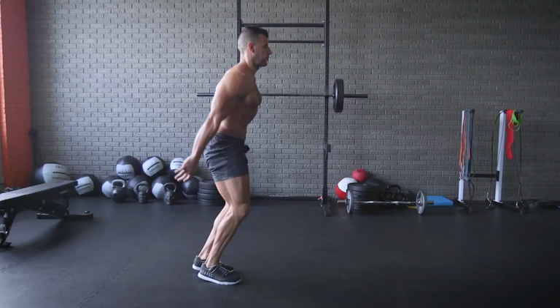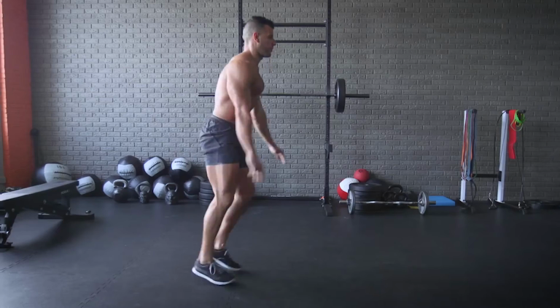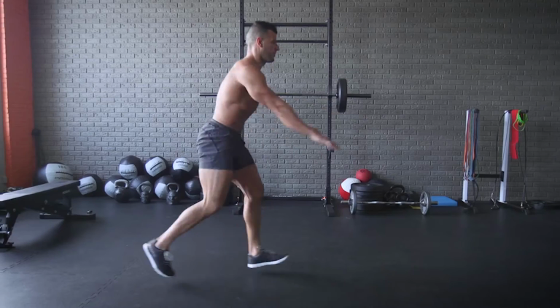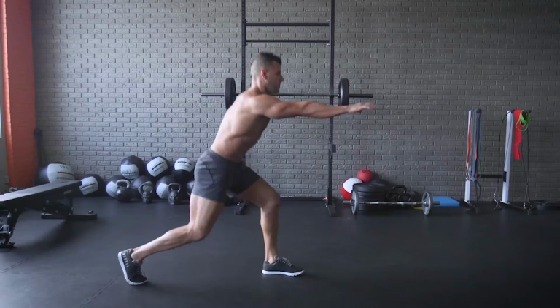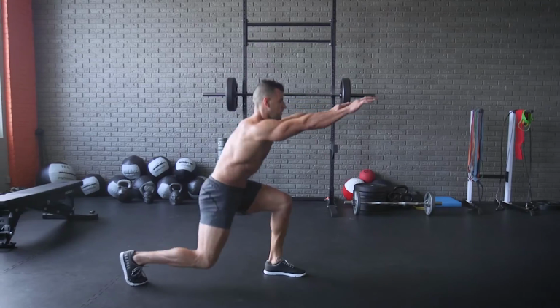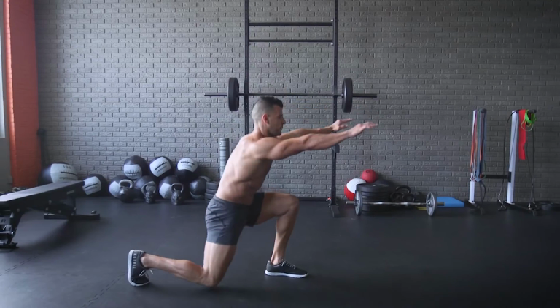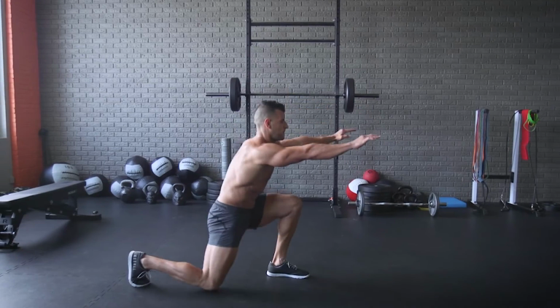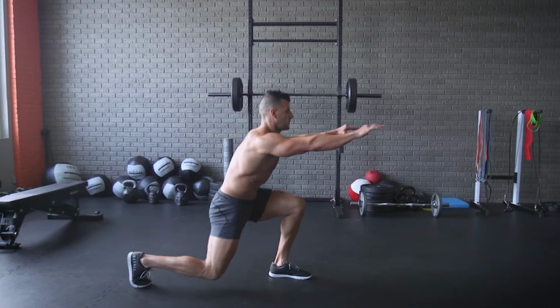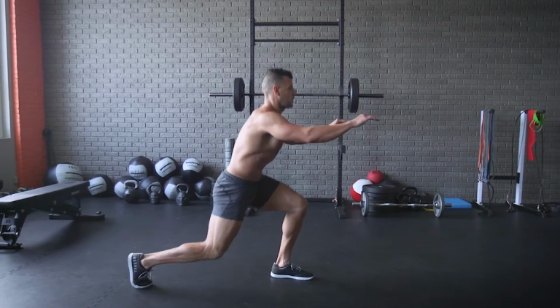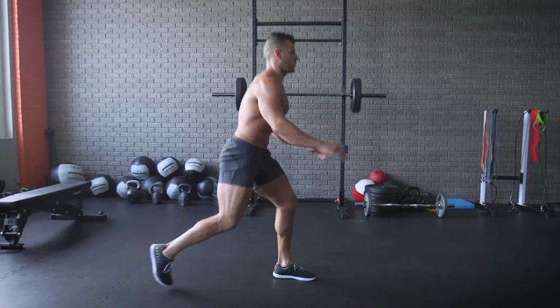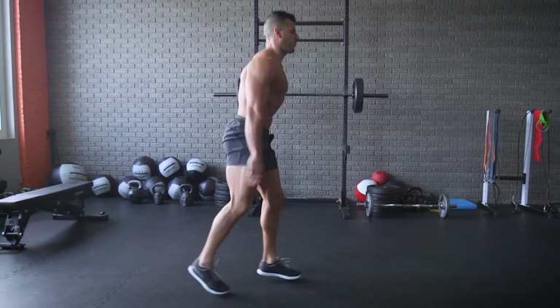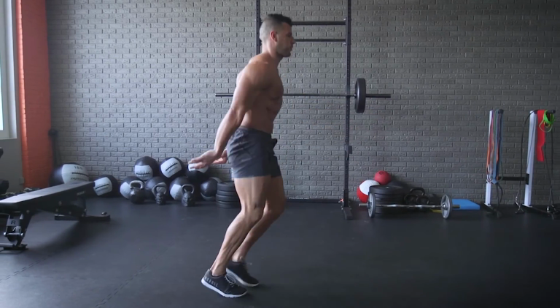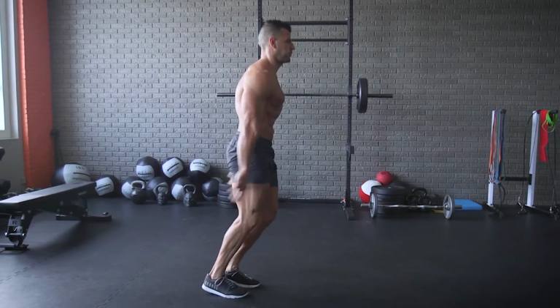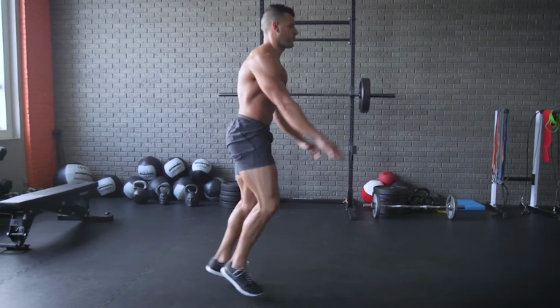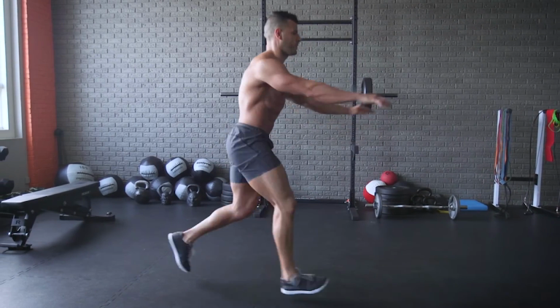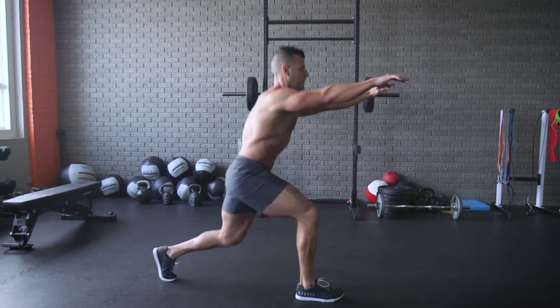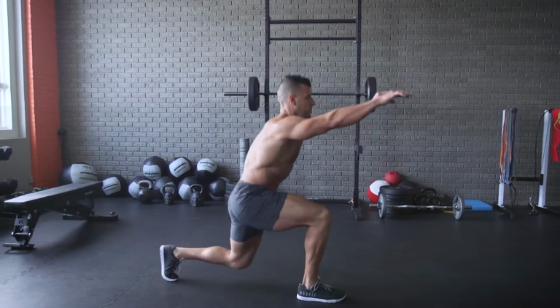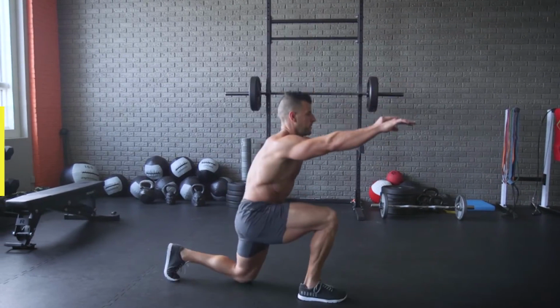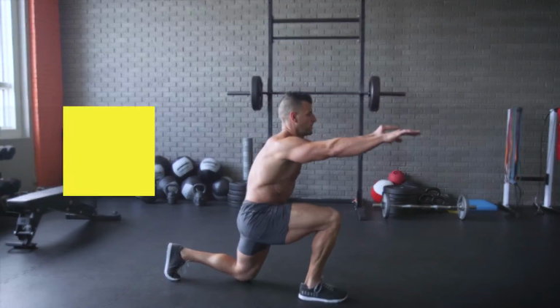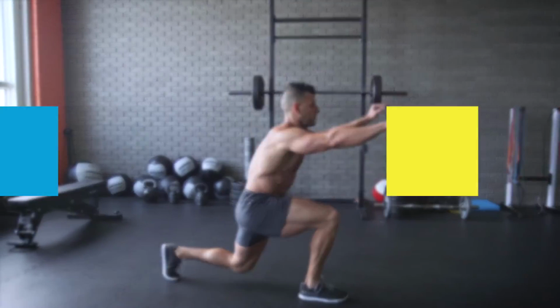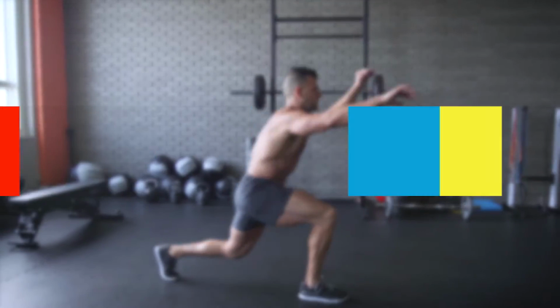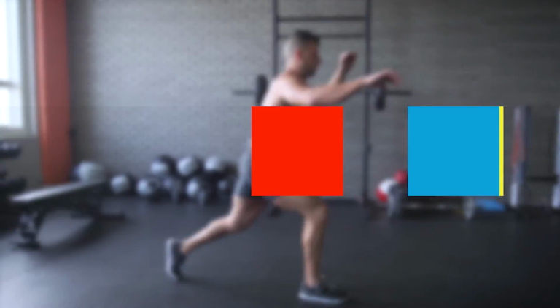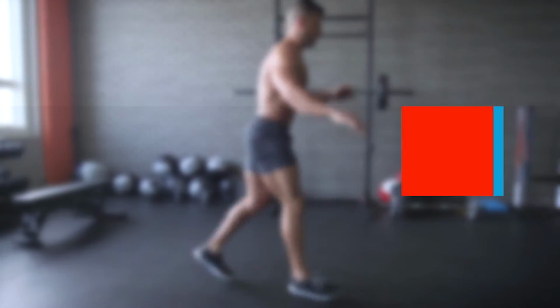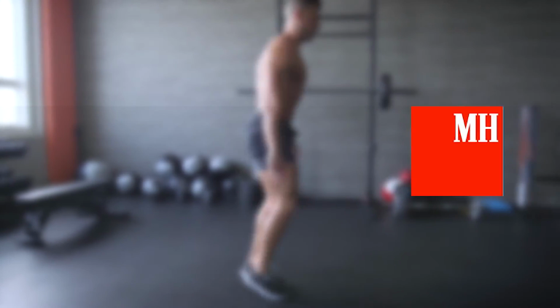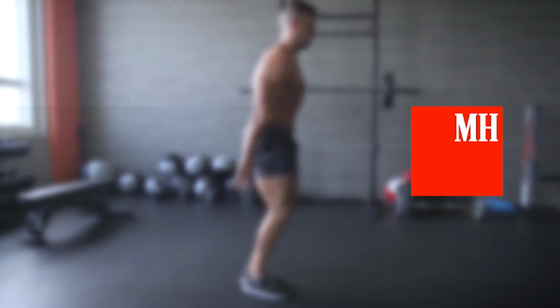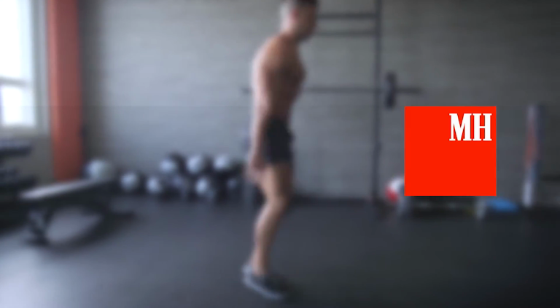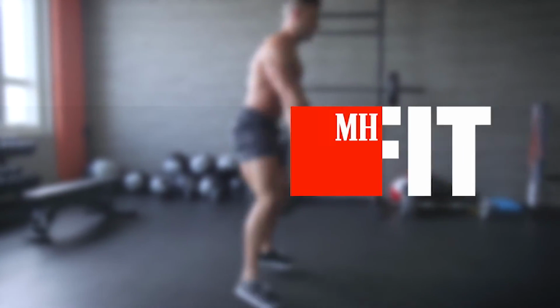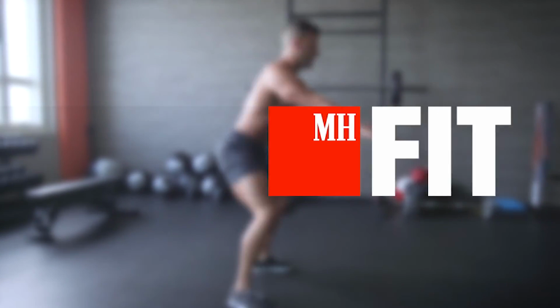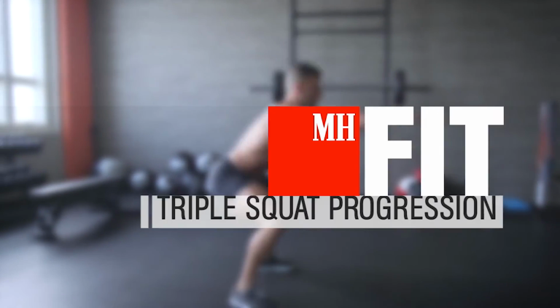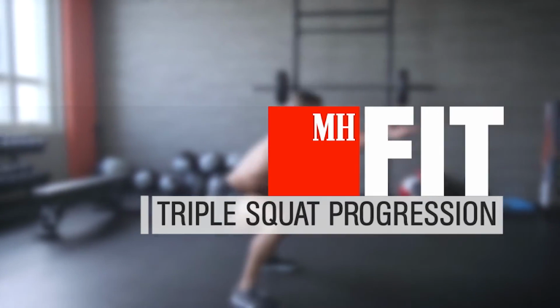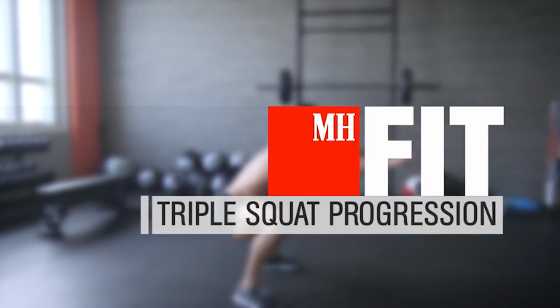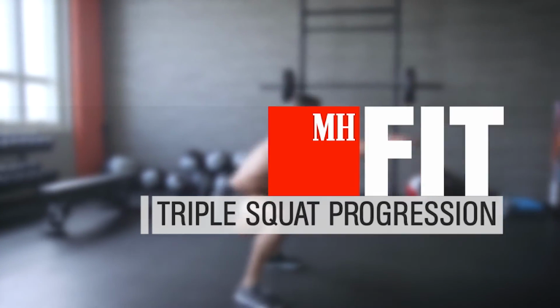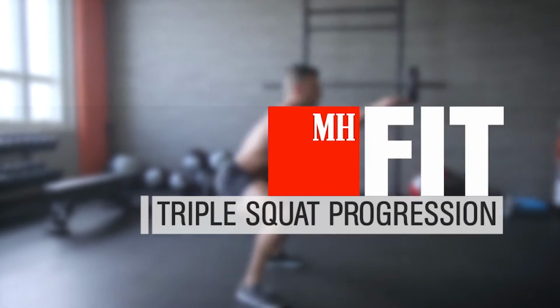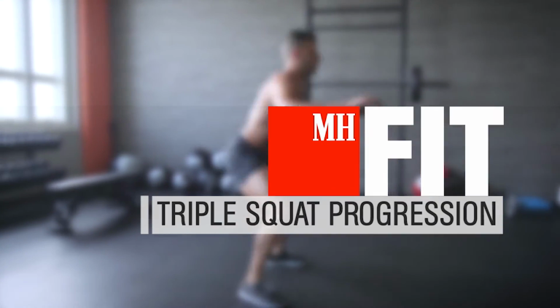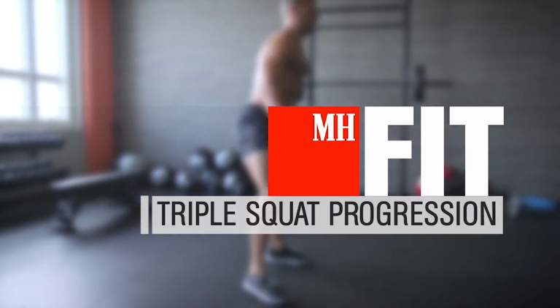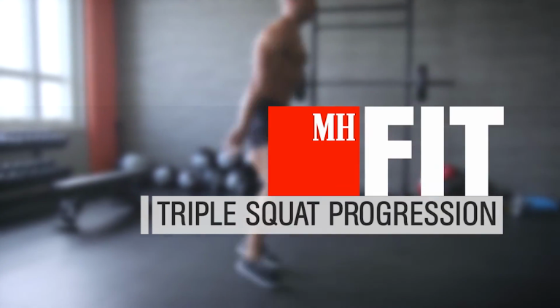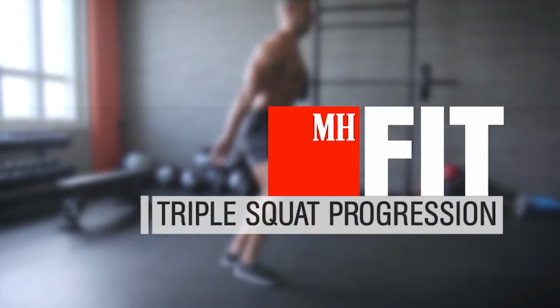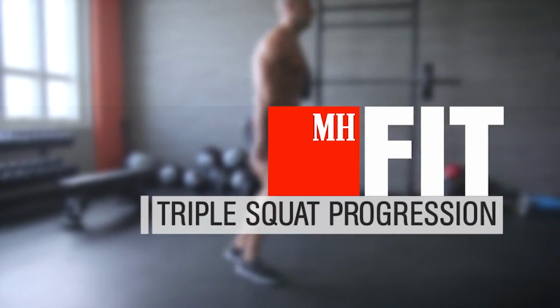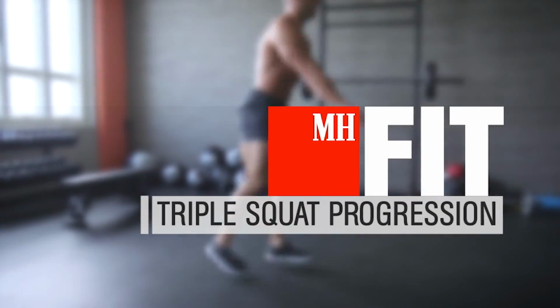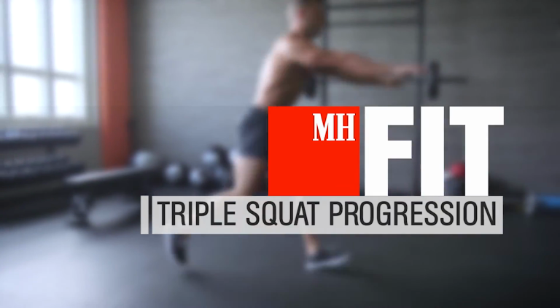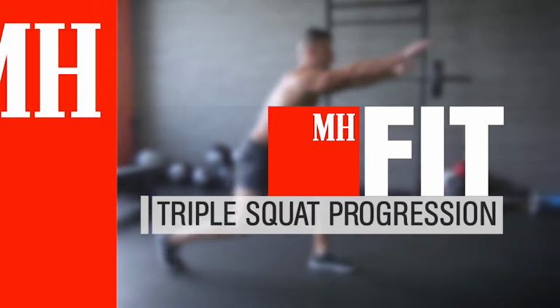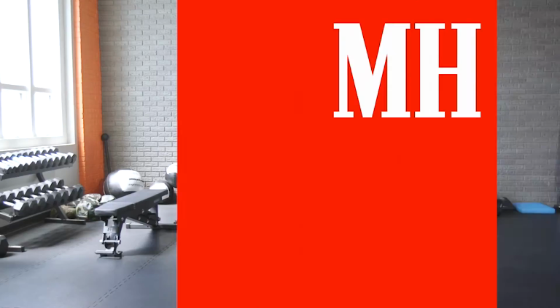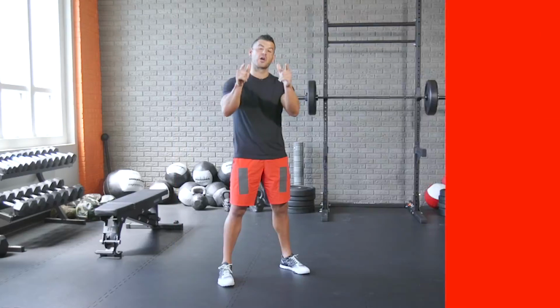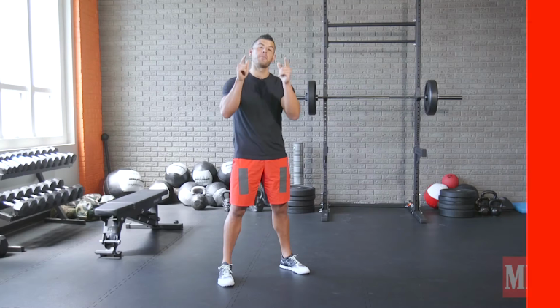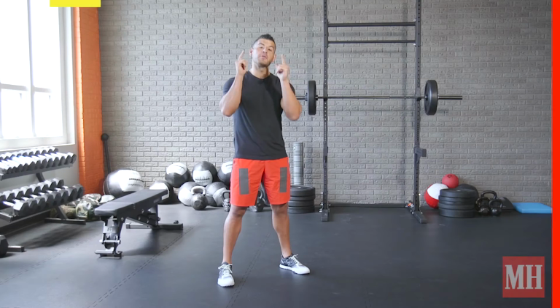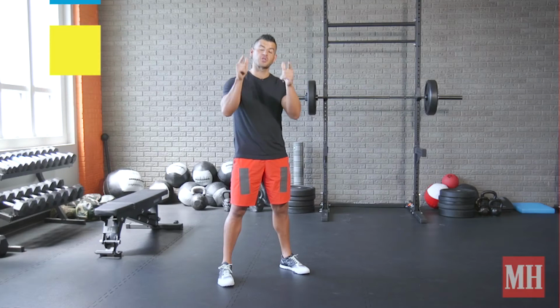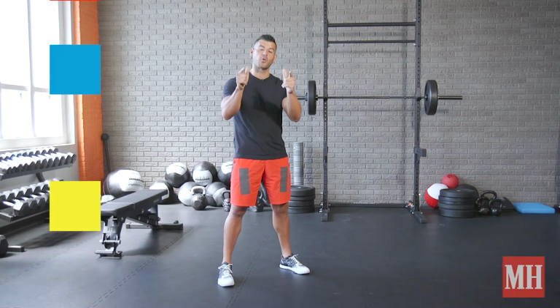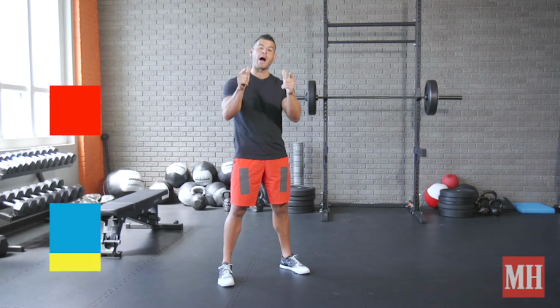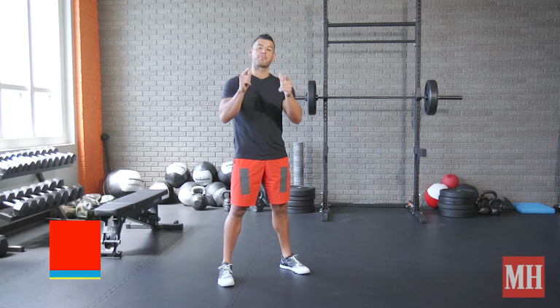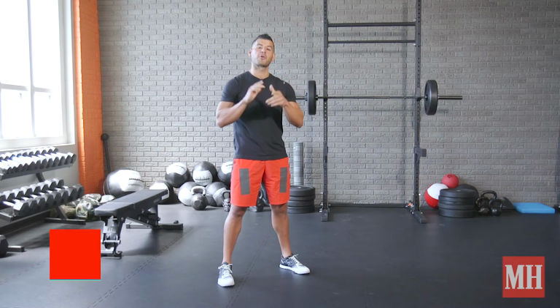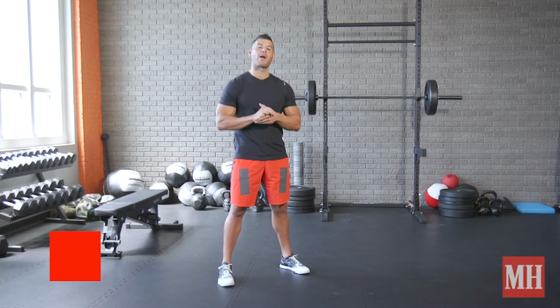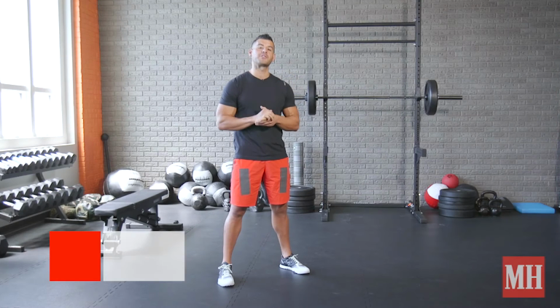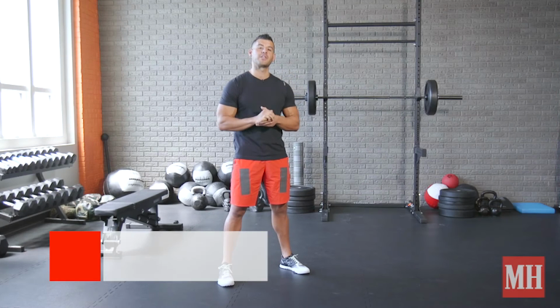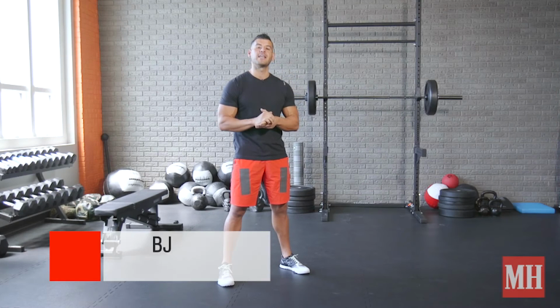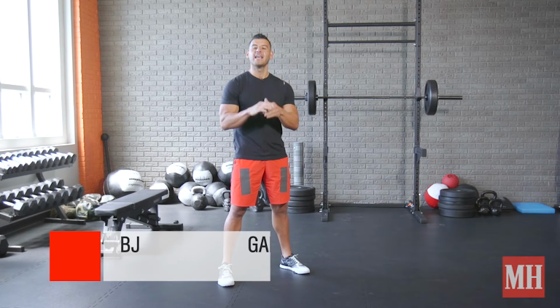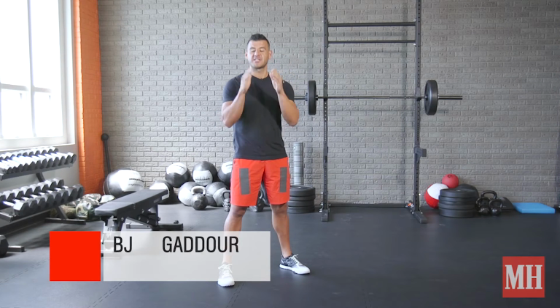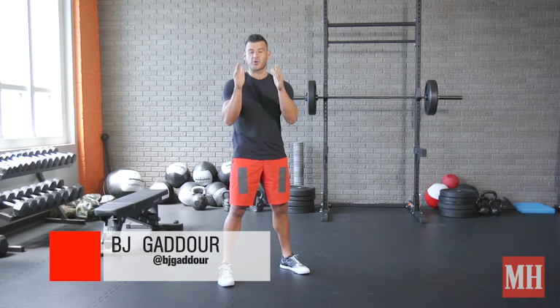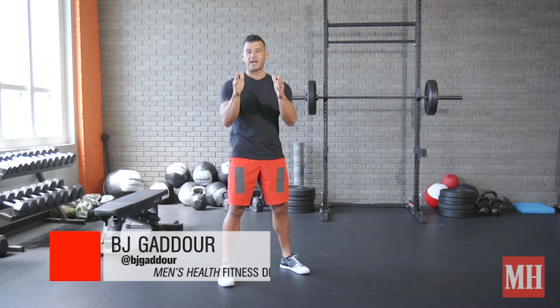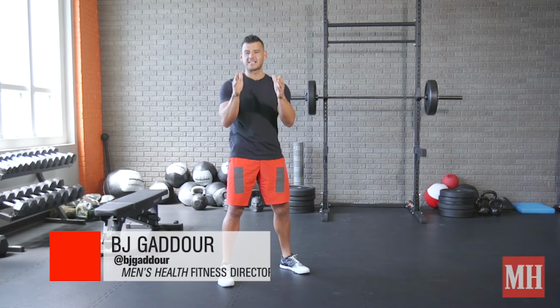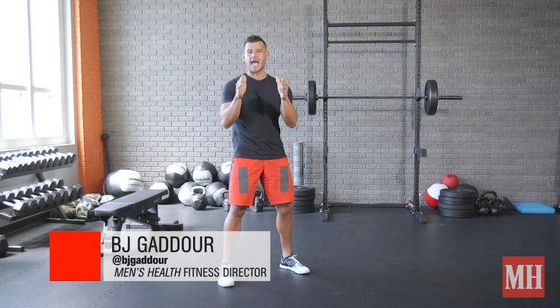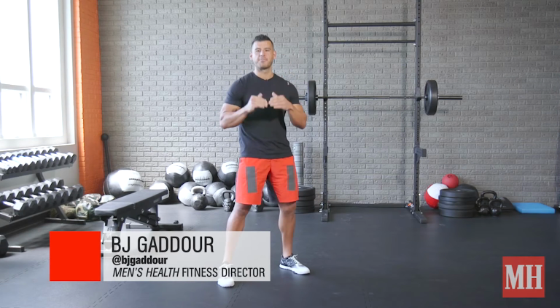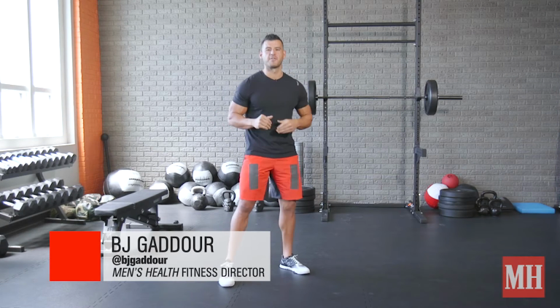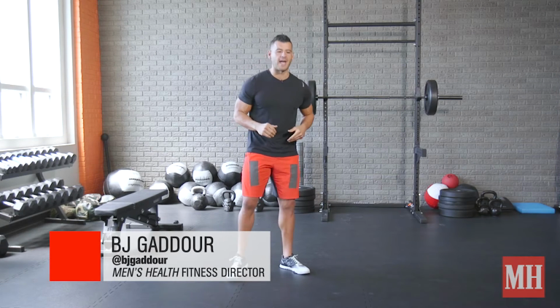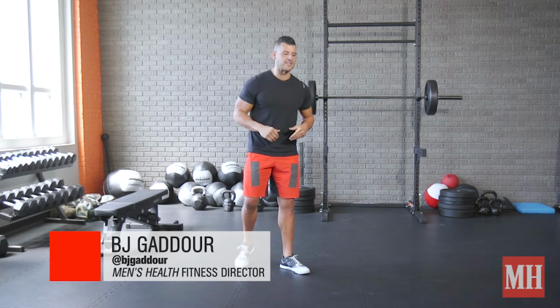Yo, this is BJ Gajor with Men's Health, and in my opinion, all good things come in threes. And the triple squat progression is a great example of that.